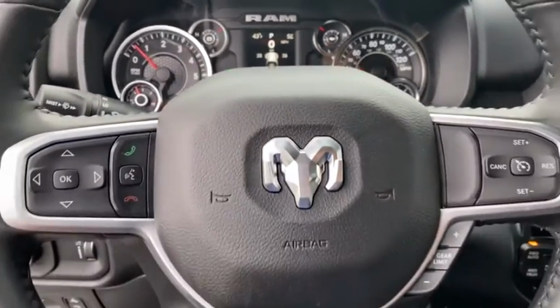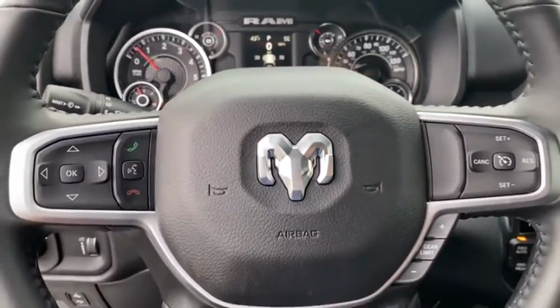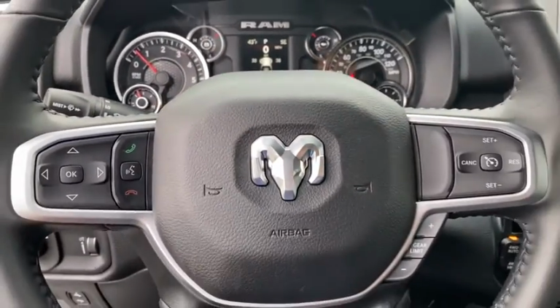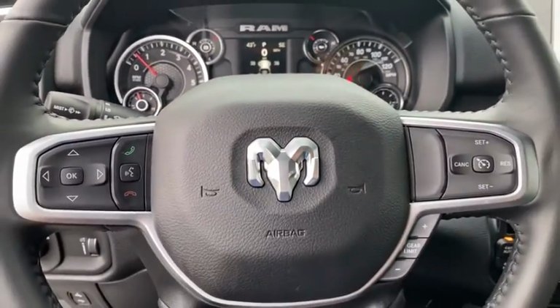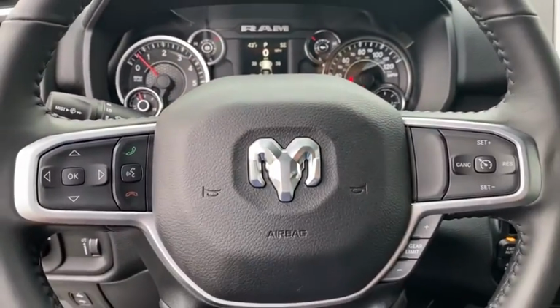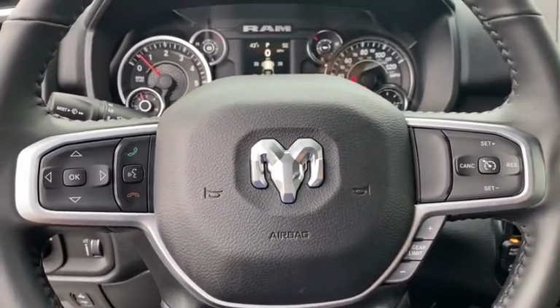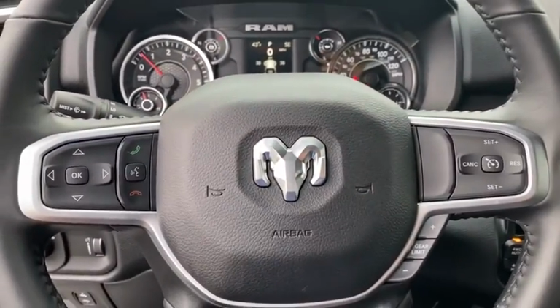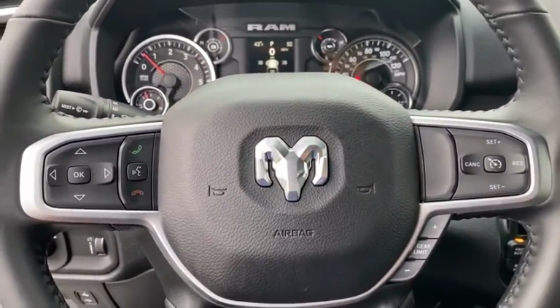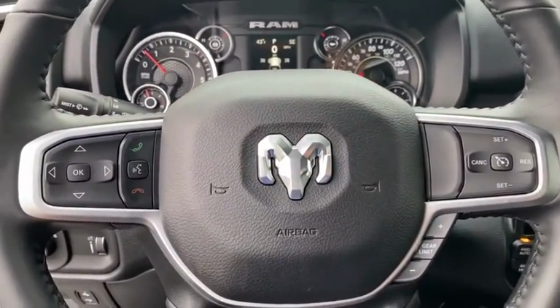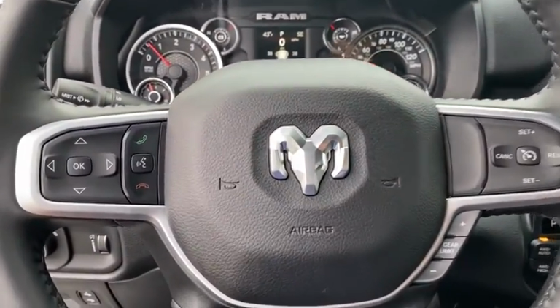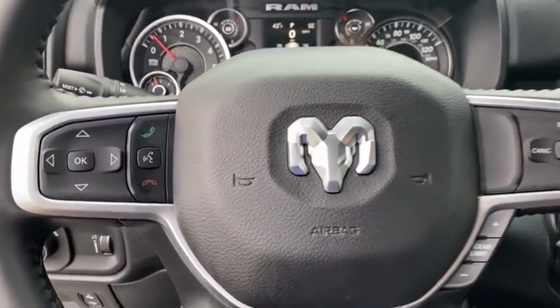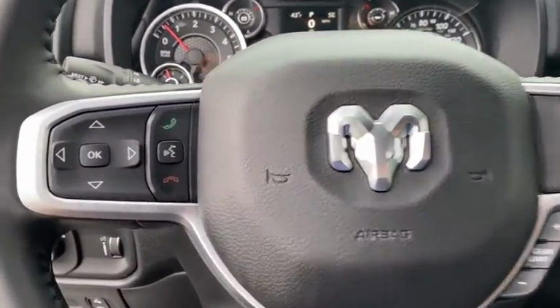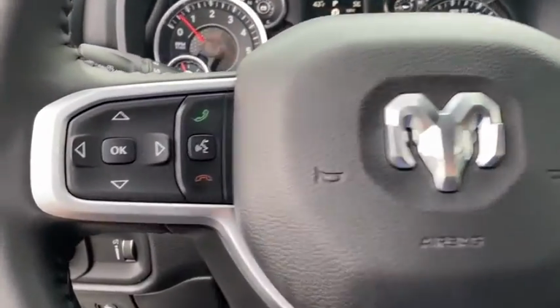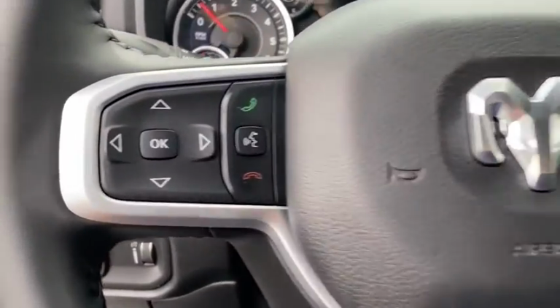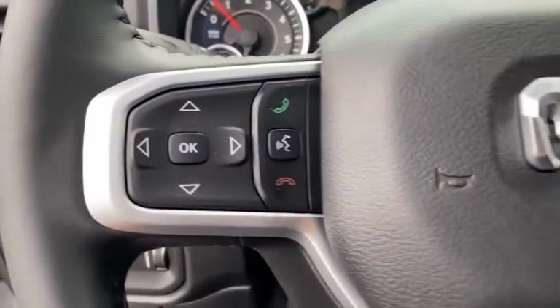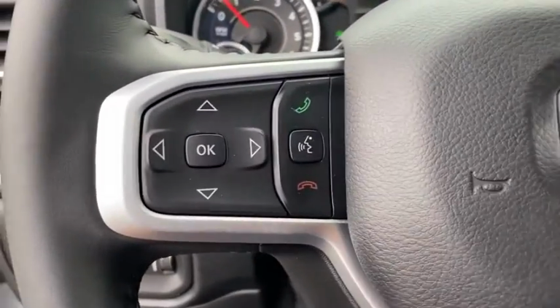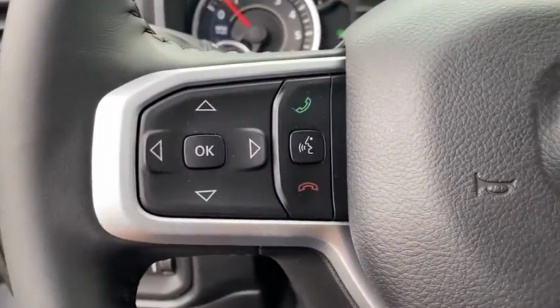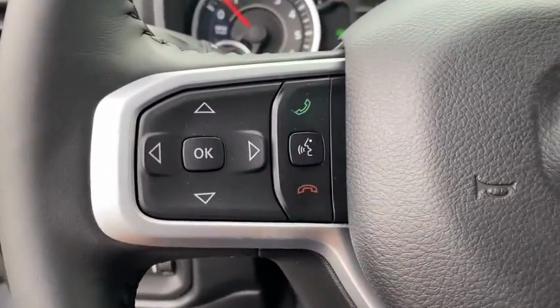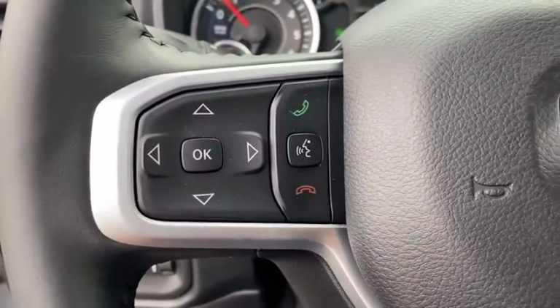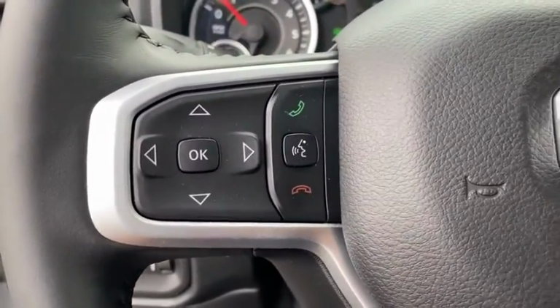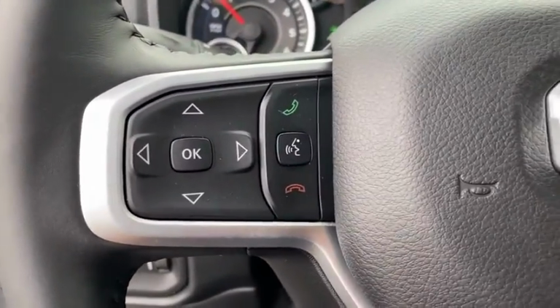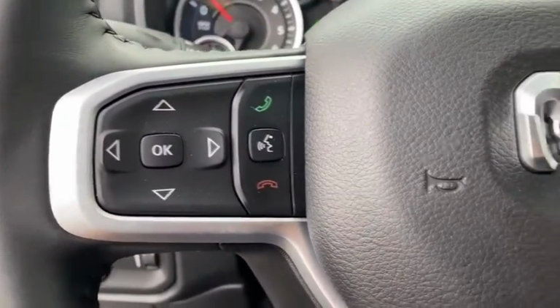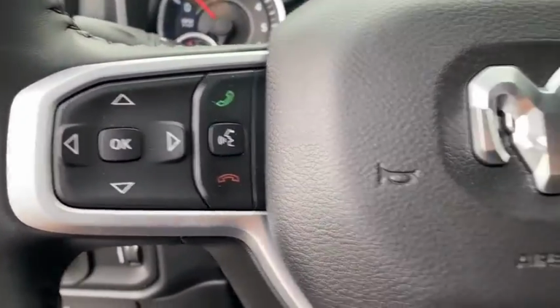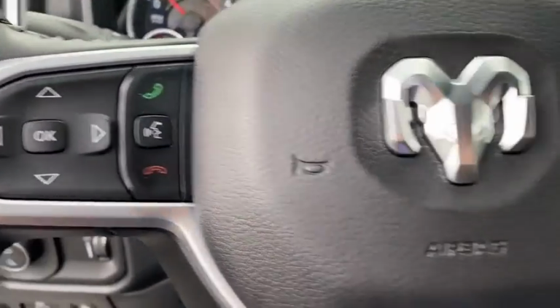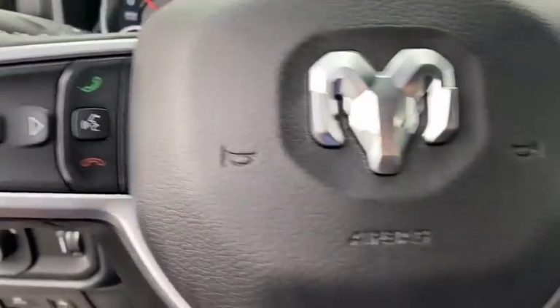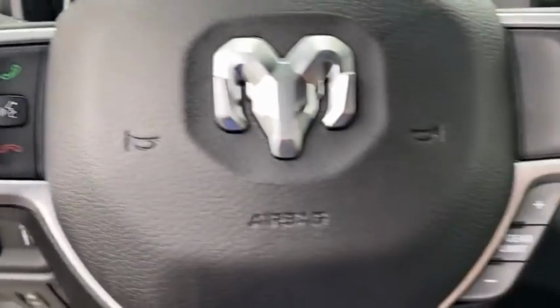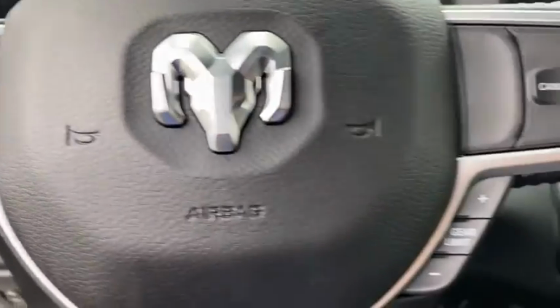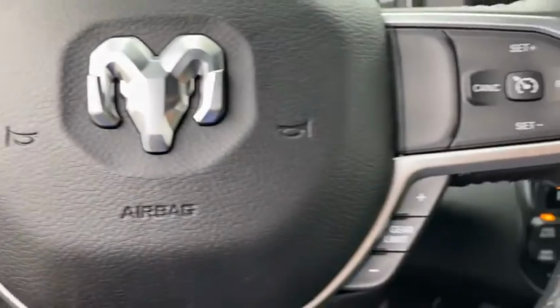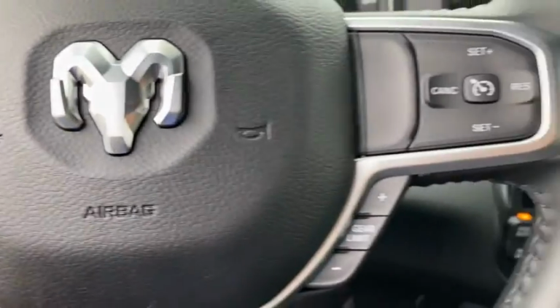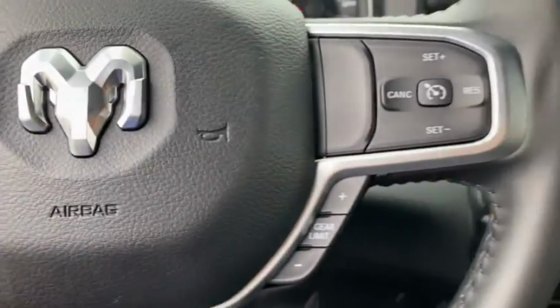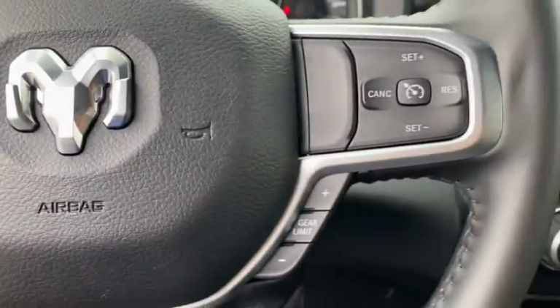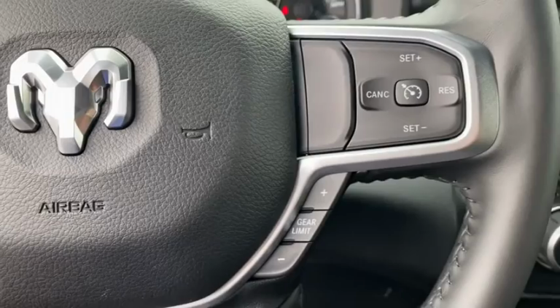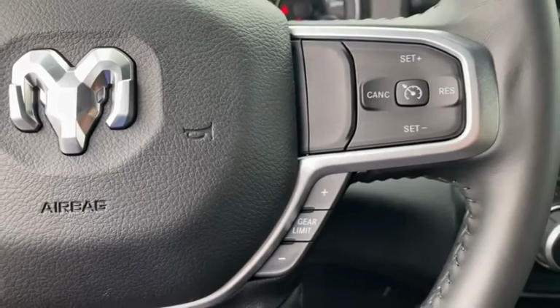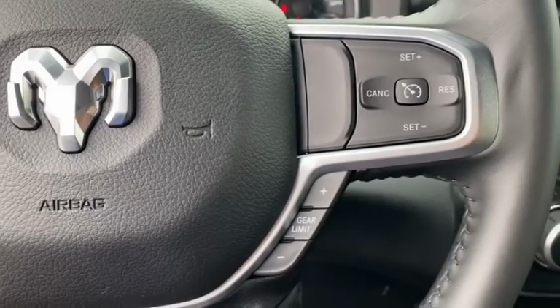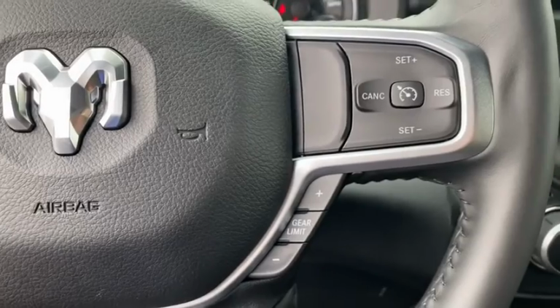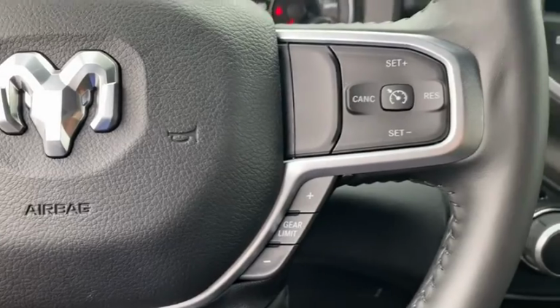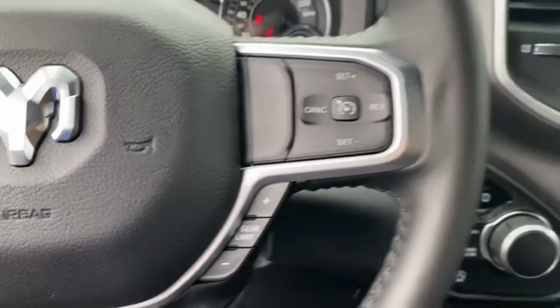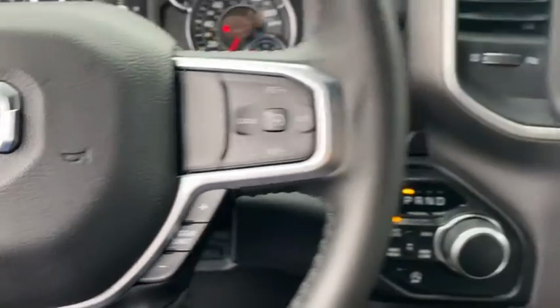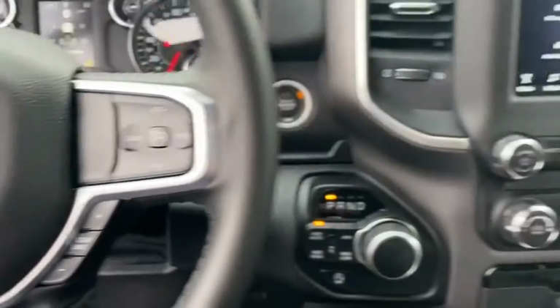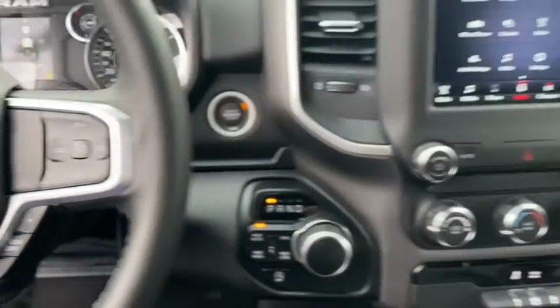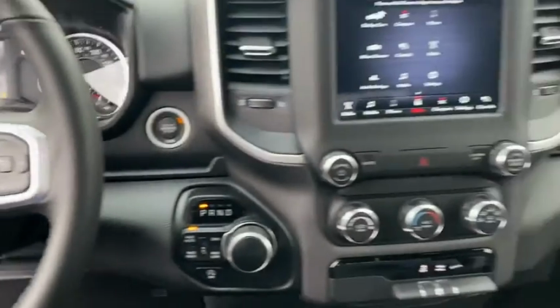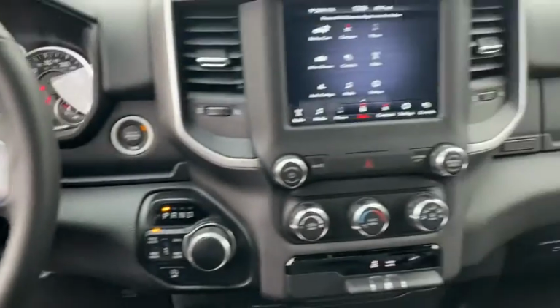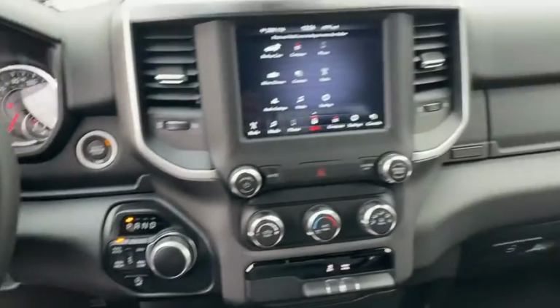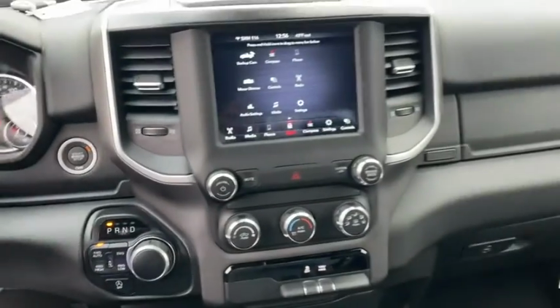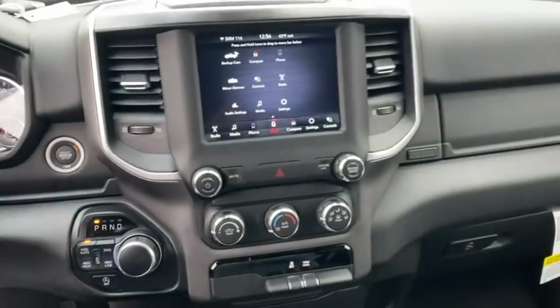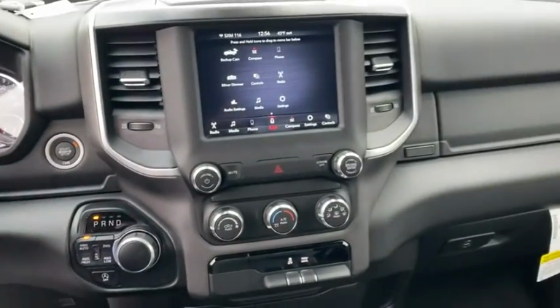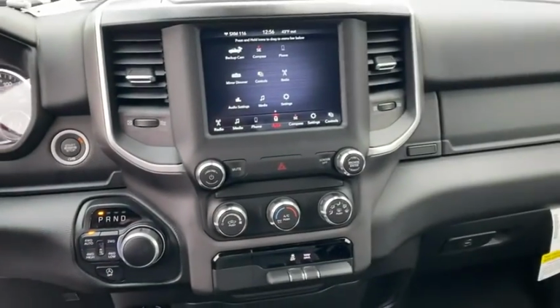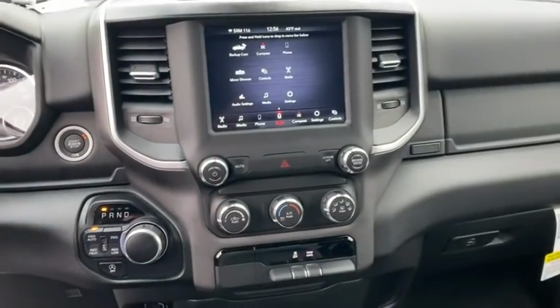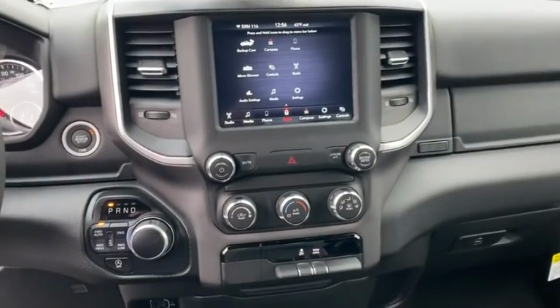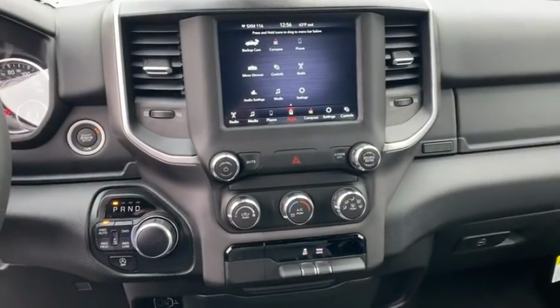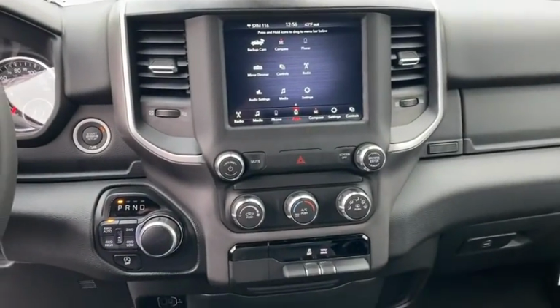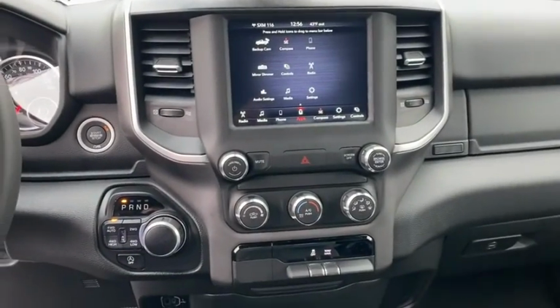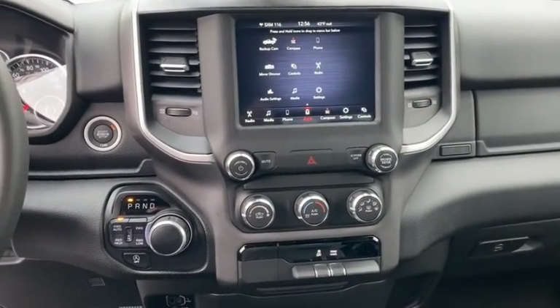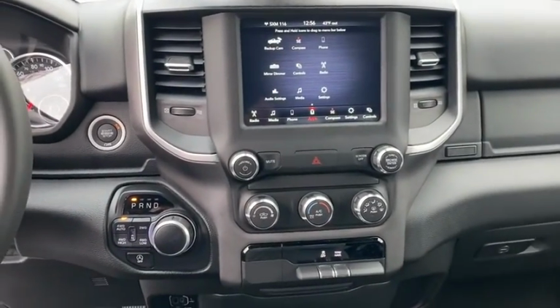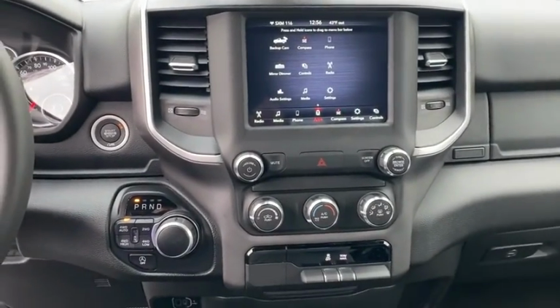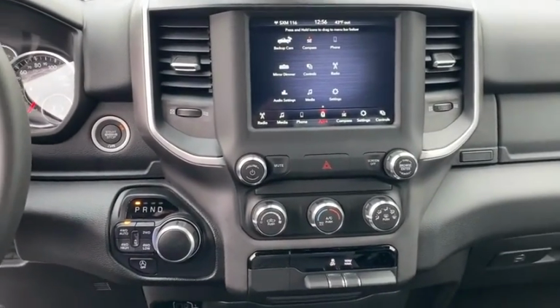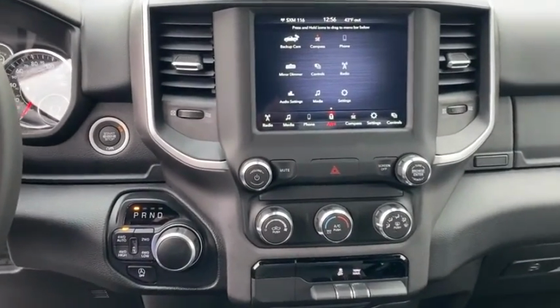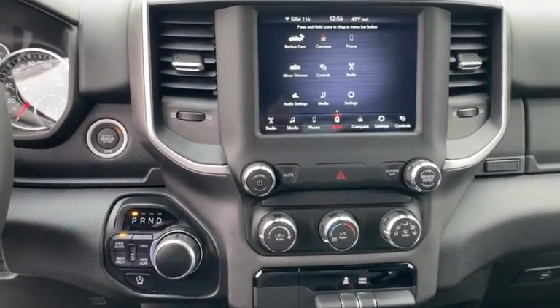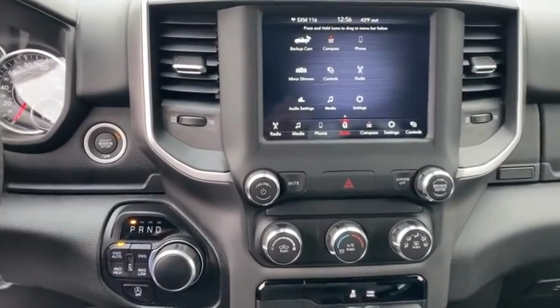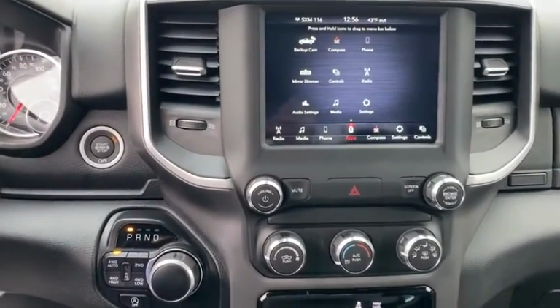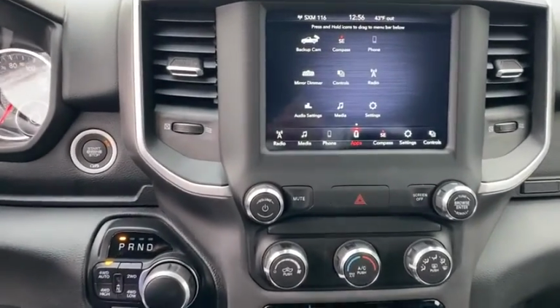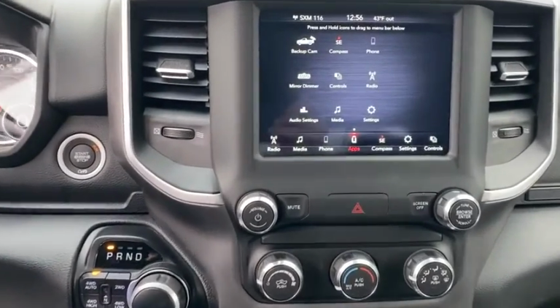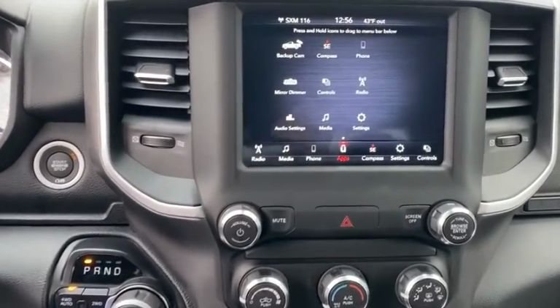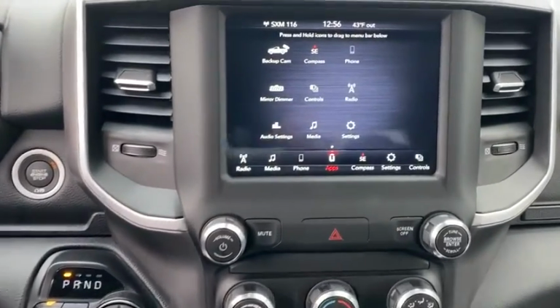Fog lights, panic alarm, overhead console, remote keyless entry, brake assist, tachometer, front reading lamps.